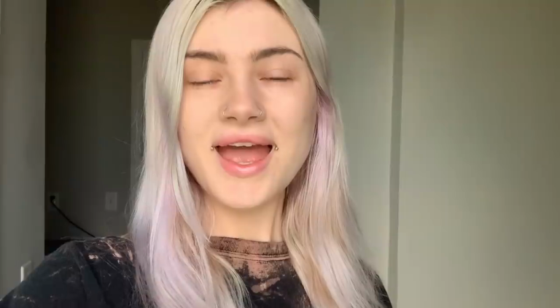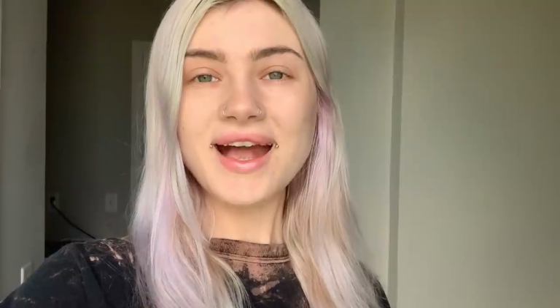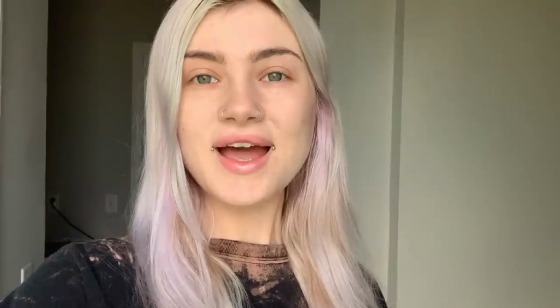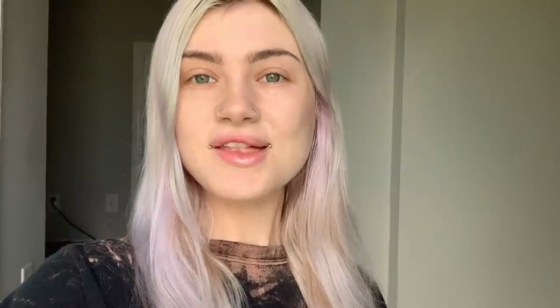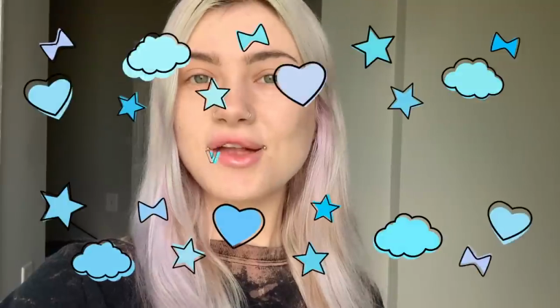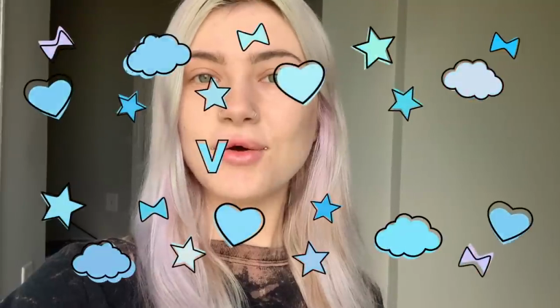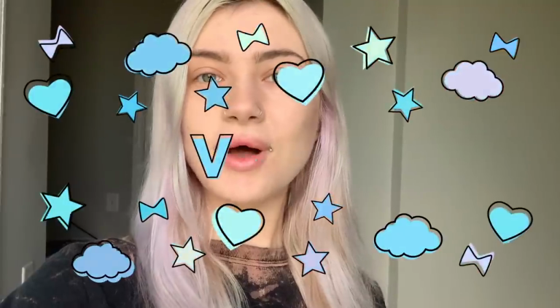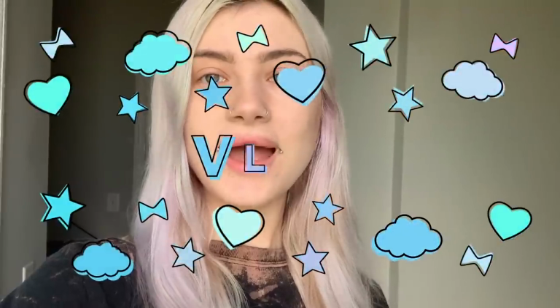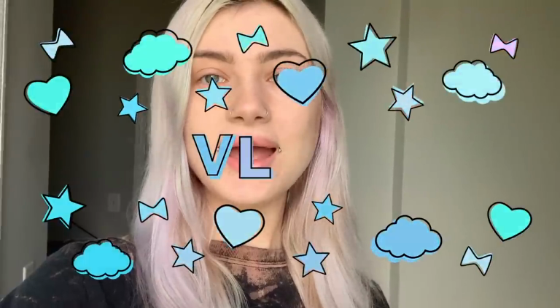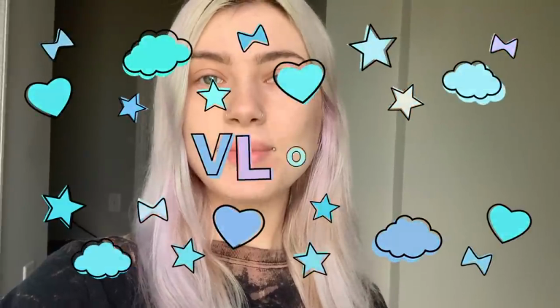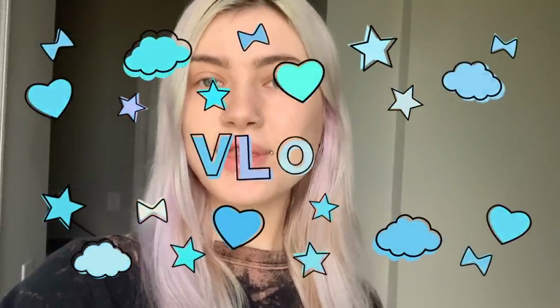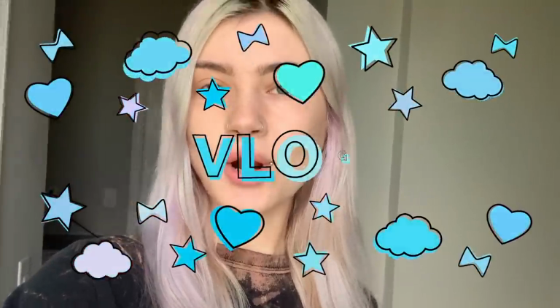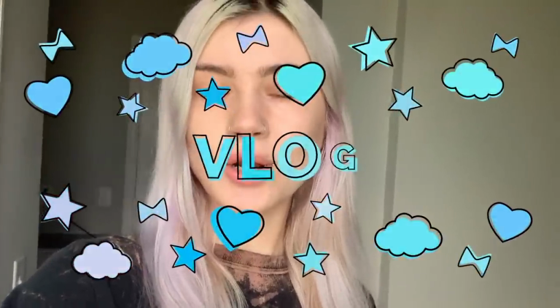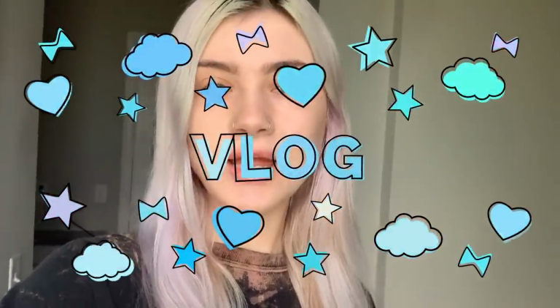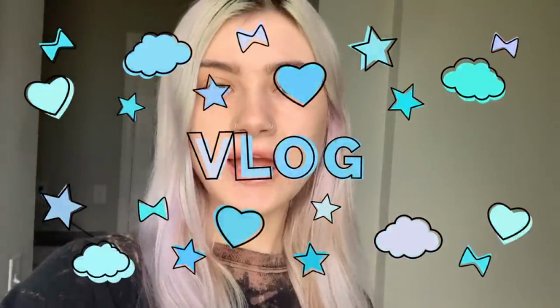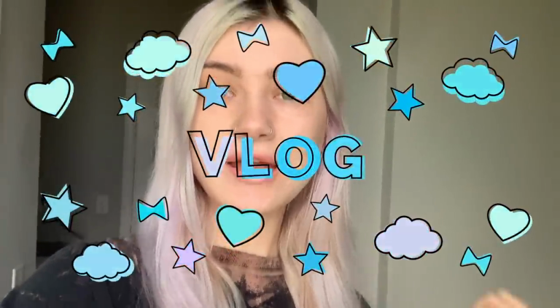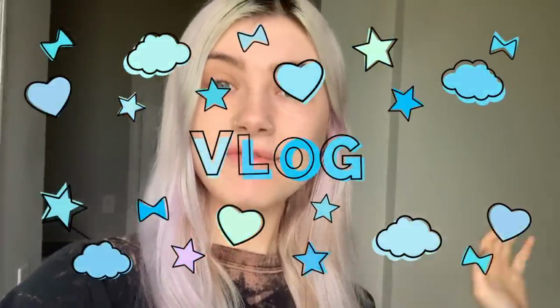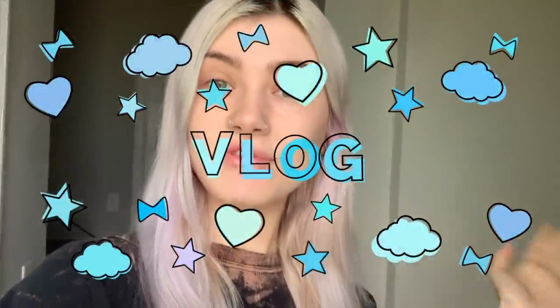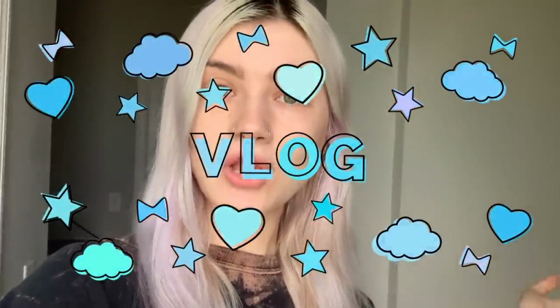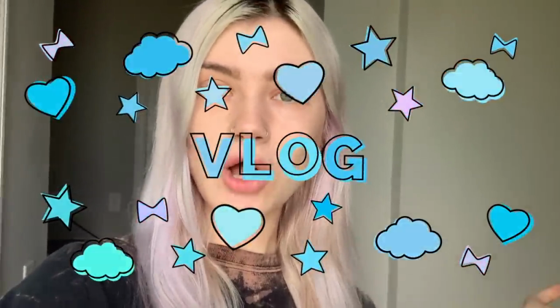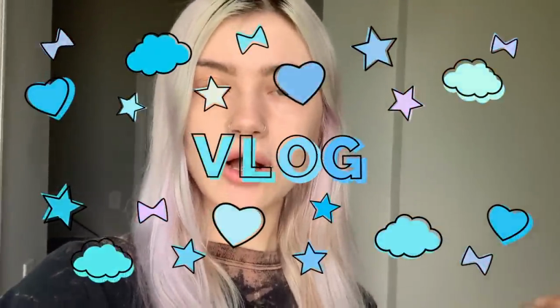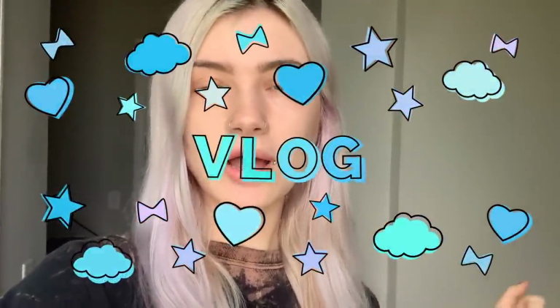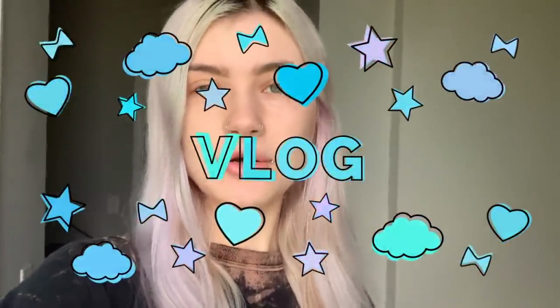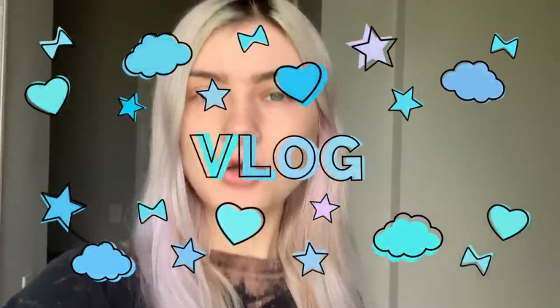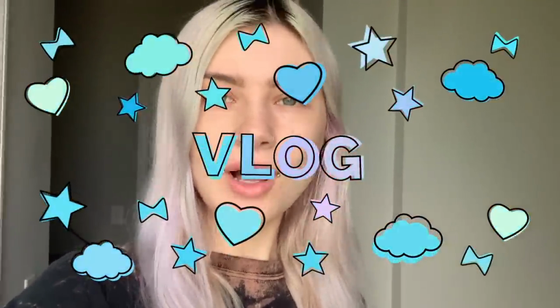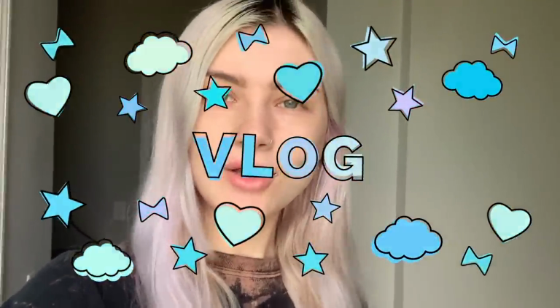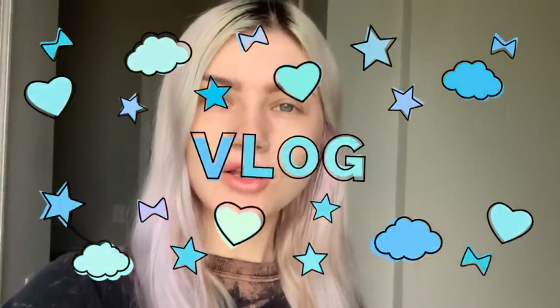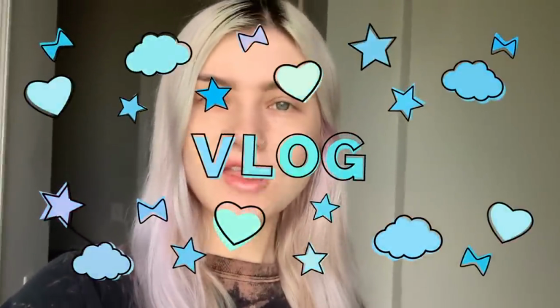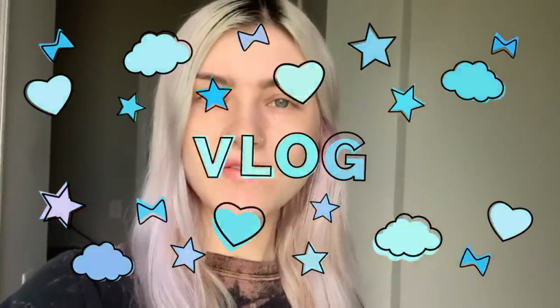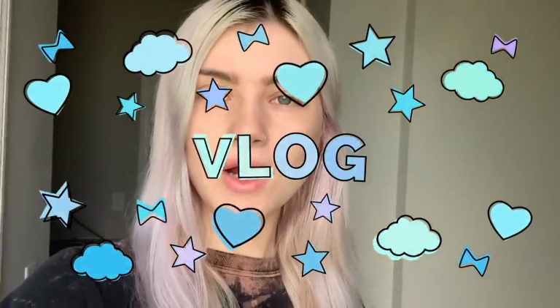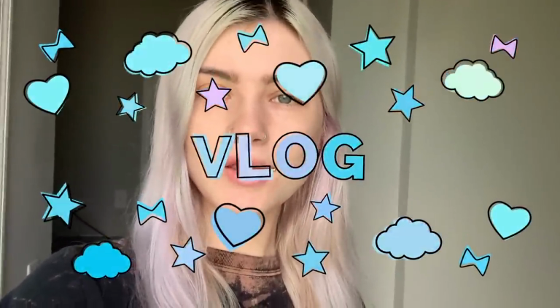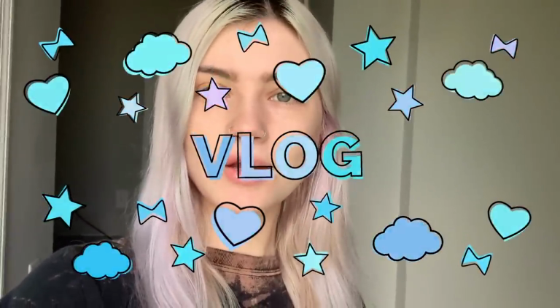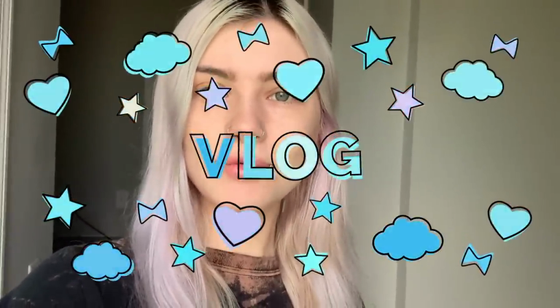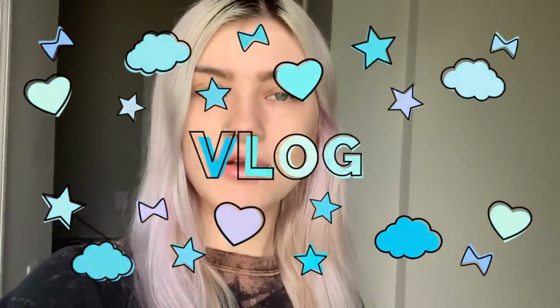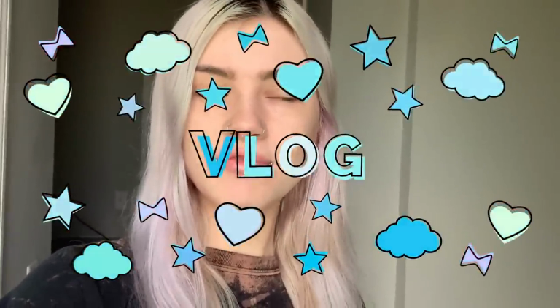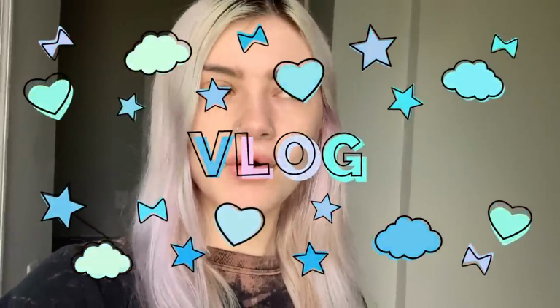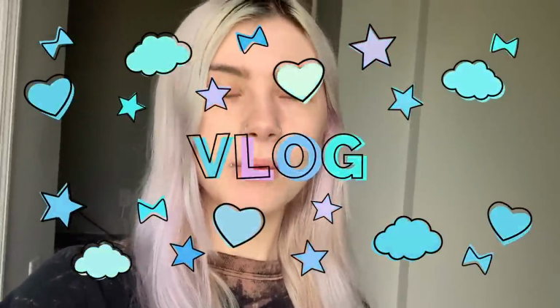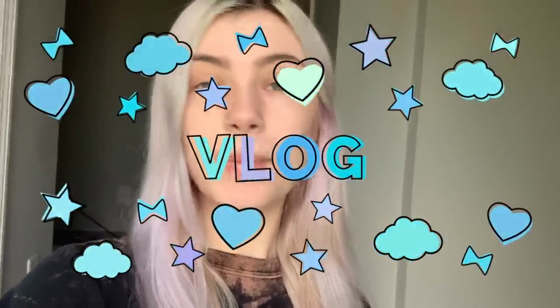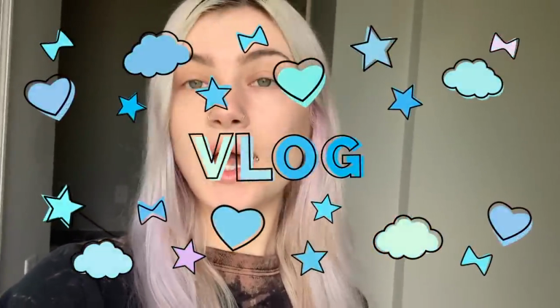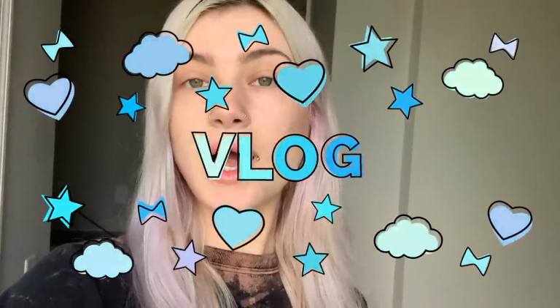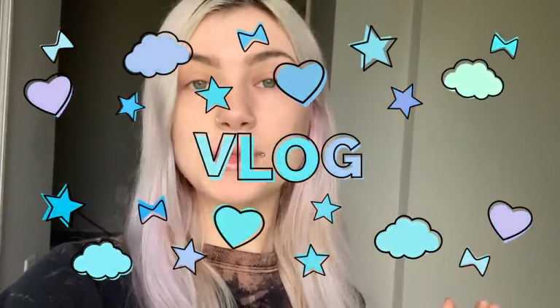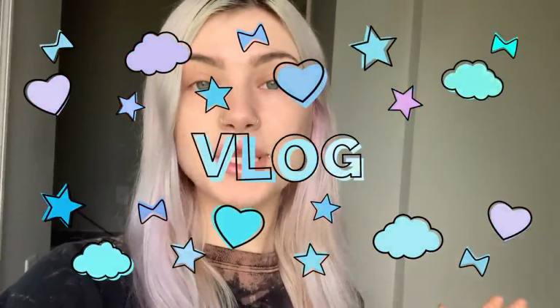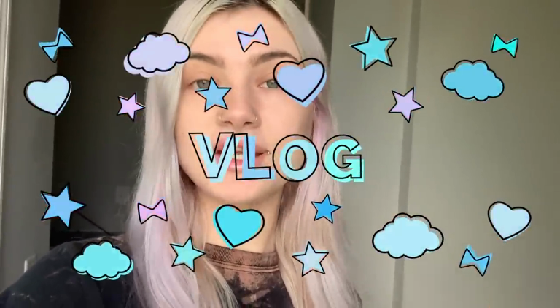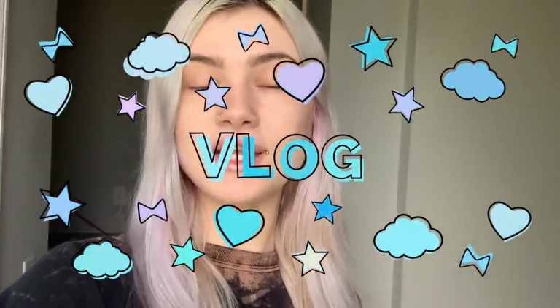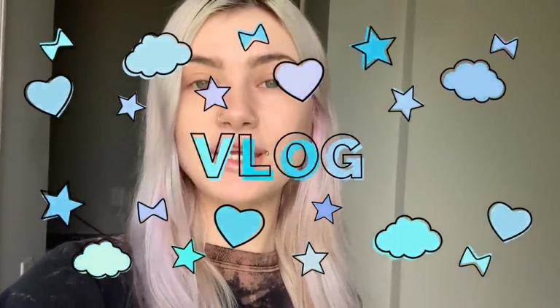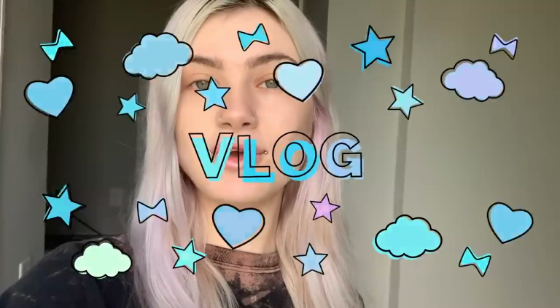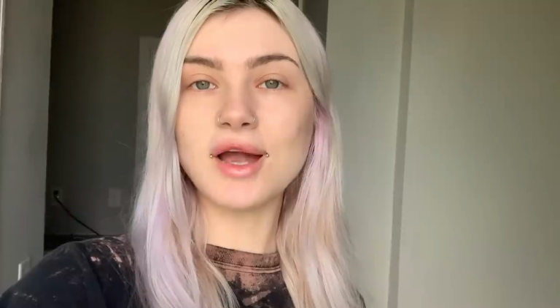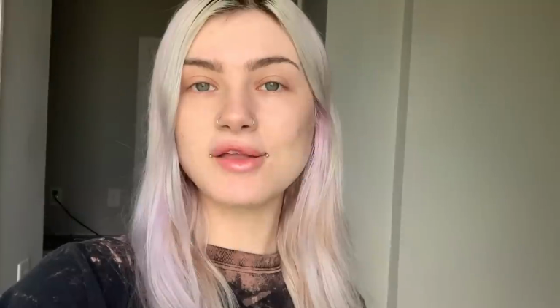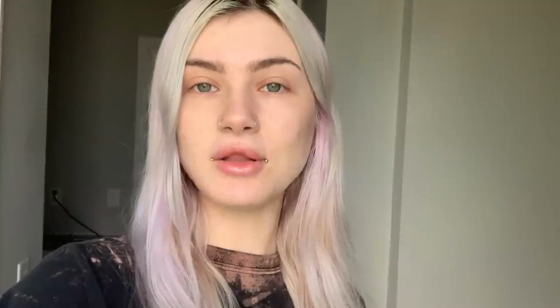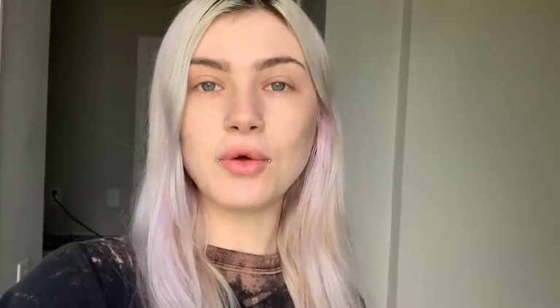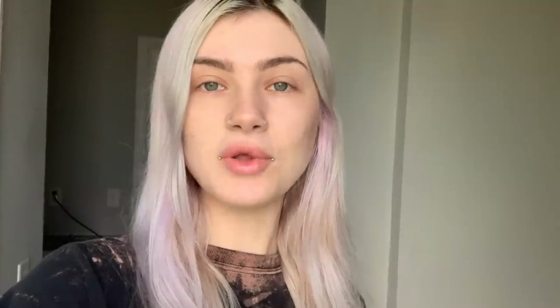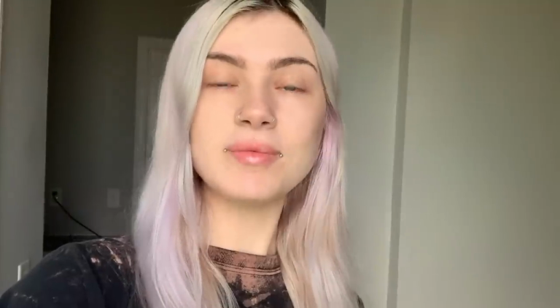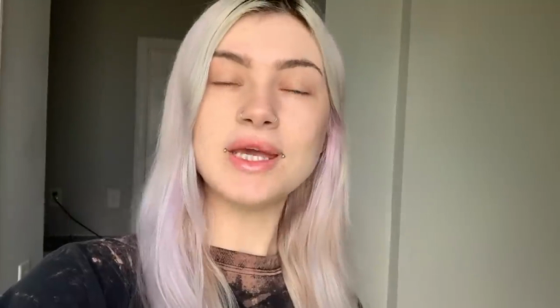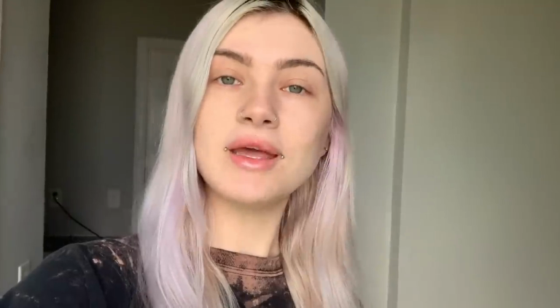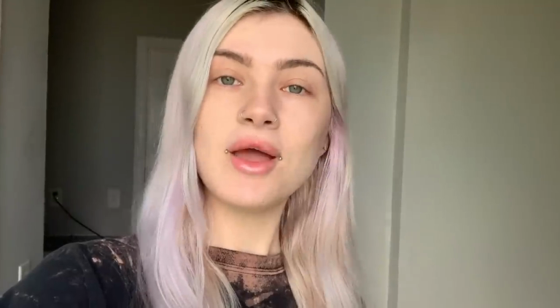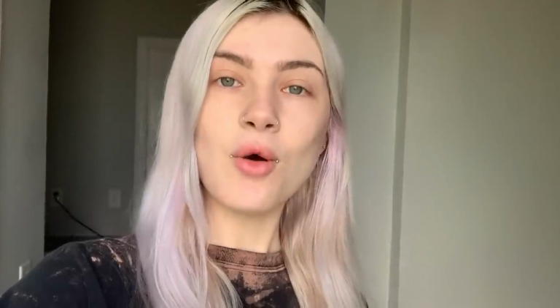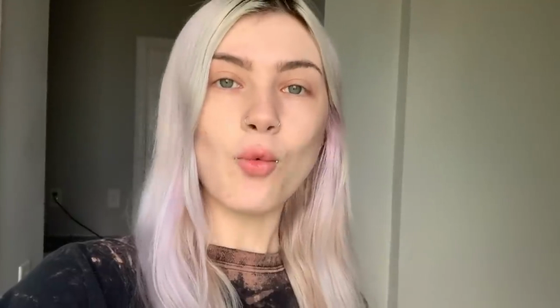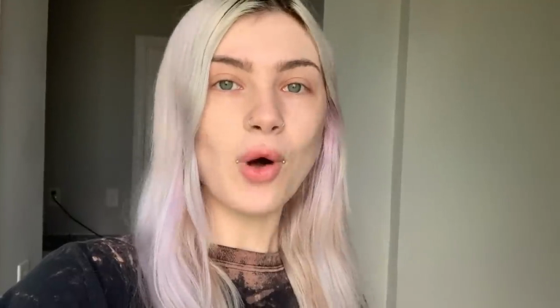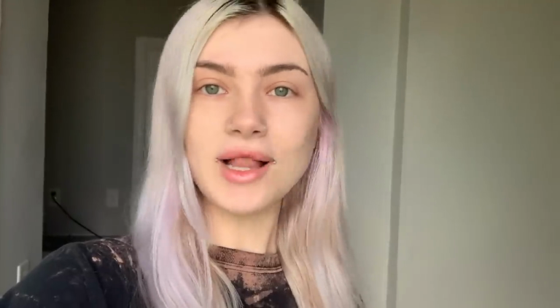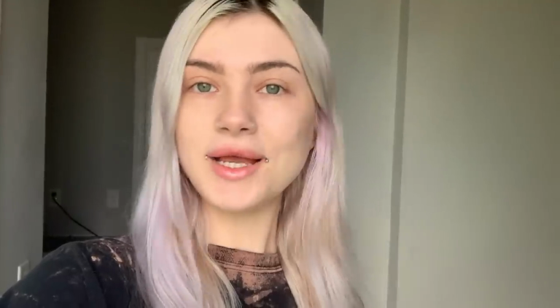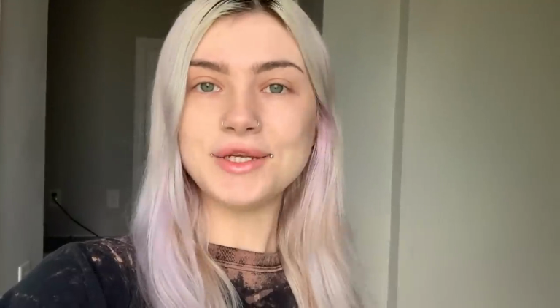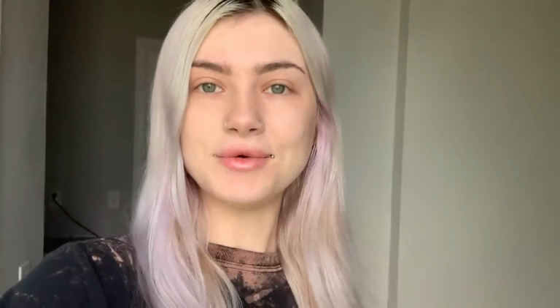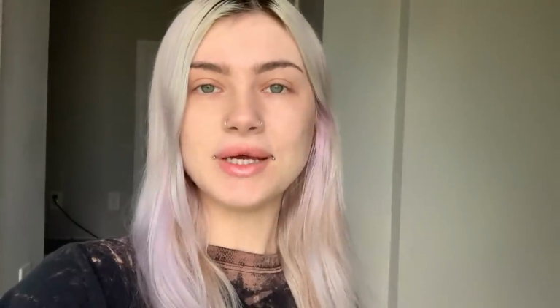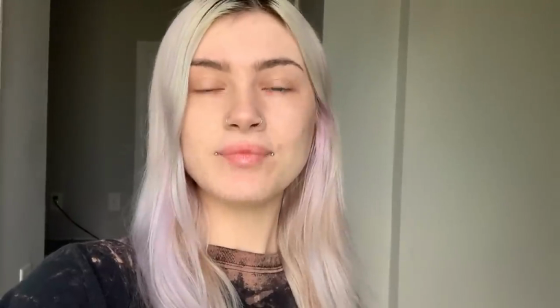Hey guys, so I am starting a vlog. I don't know how long this vlog is gonna run for, but I'm just gonna take you guys along with me while I do it.